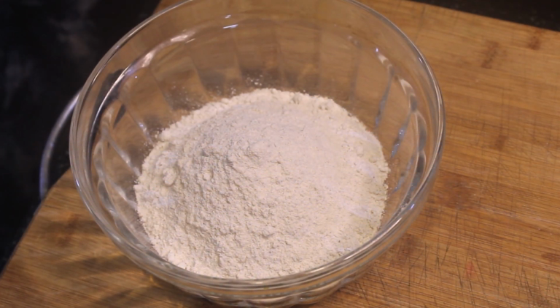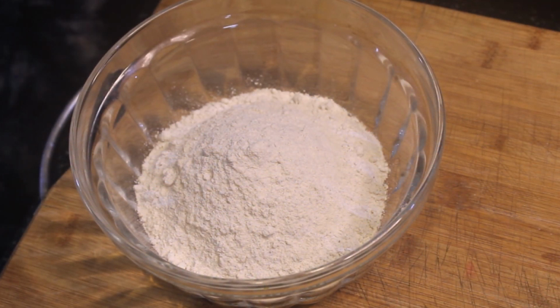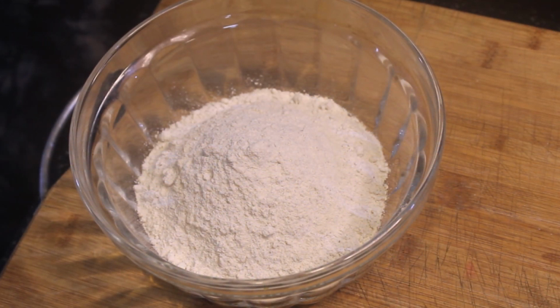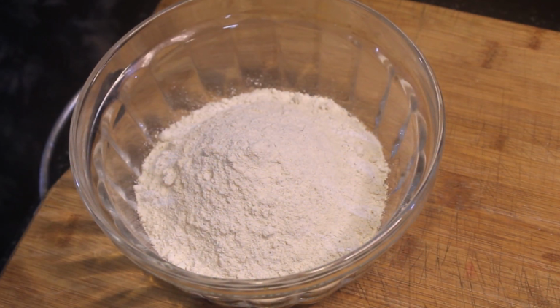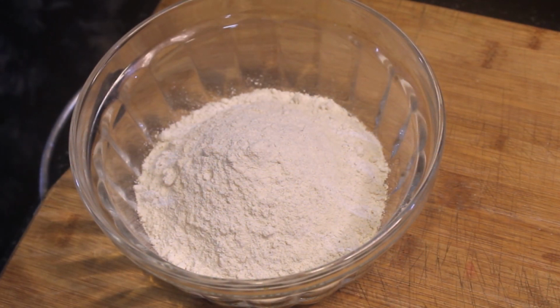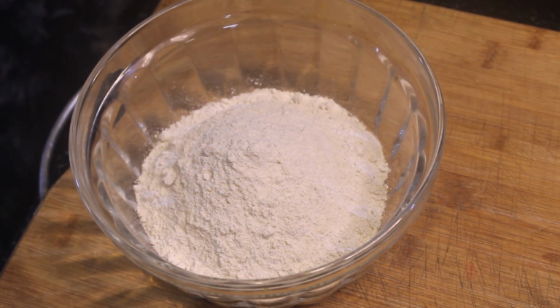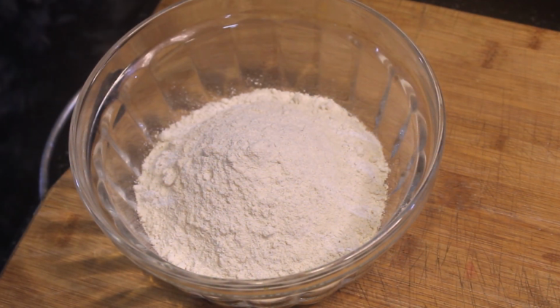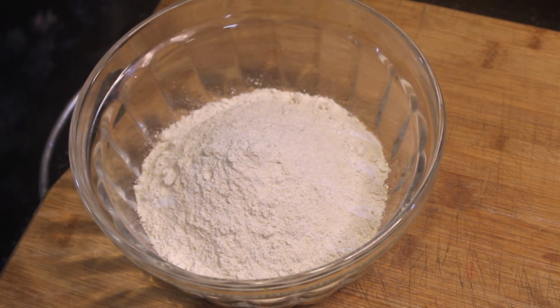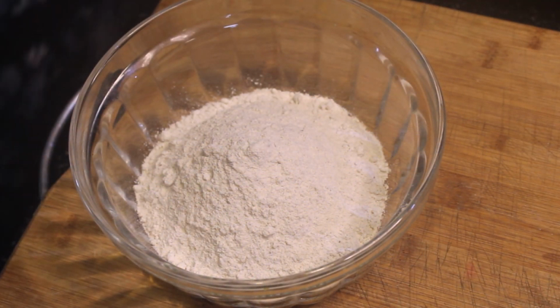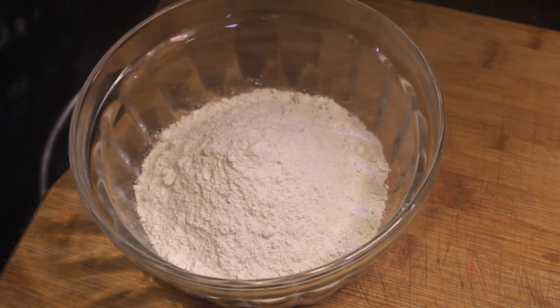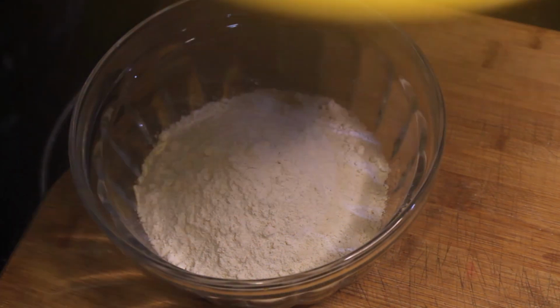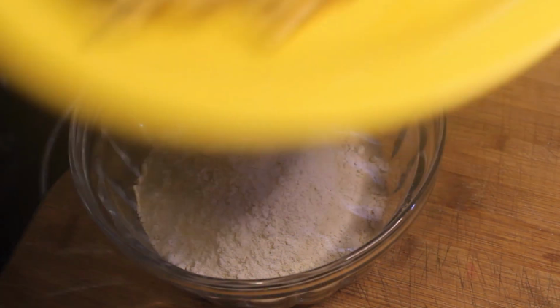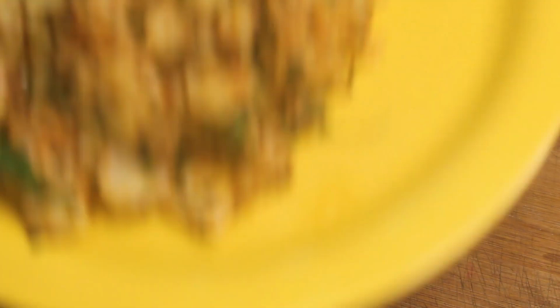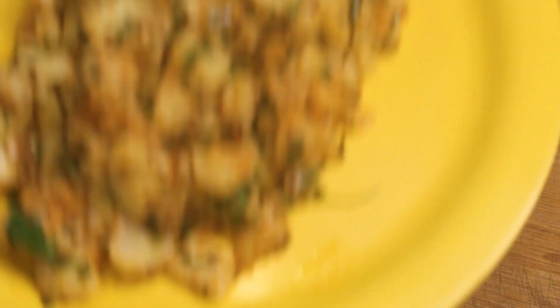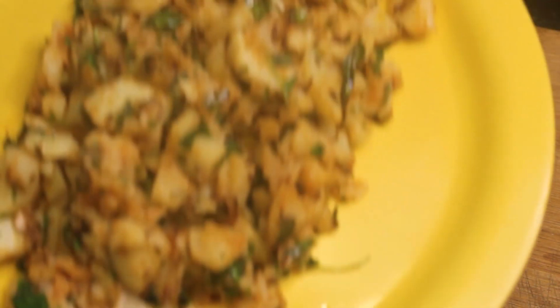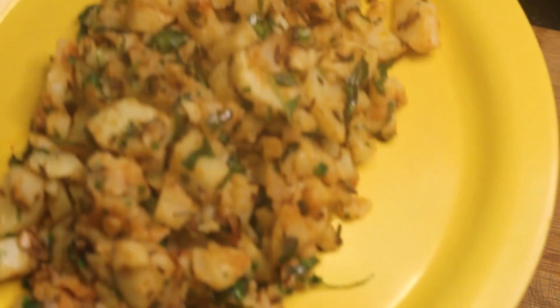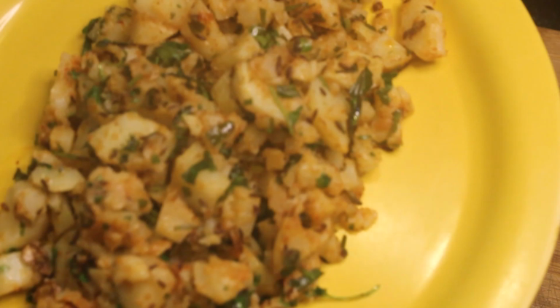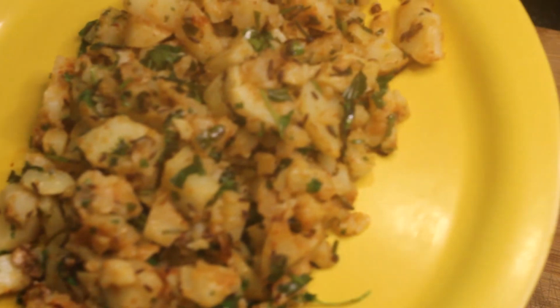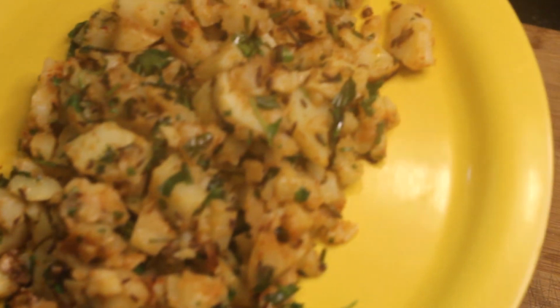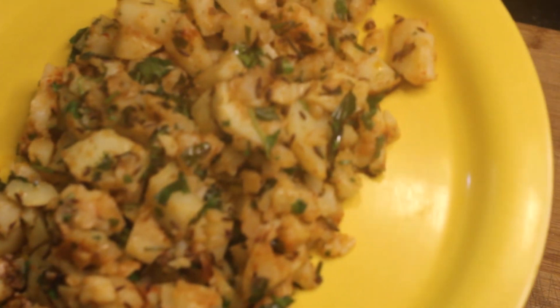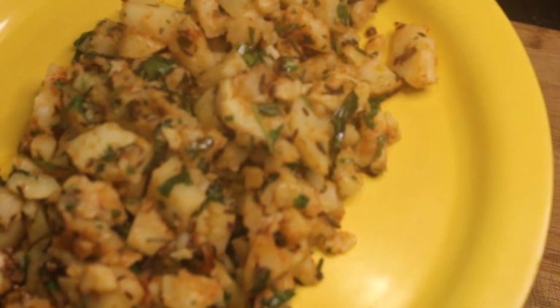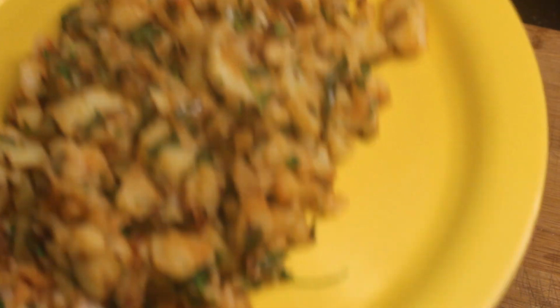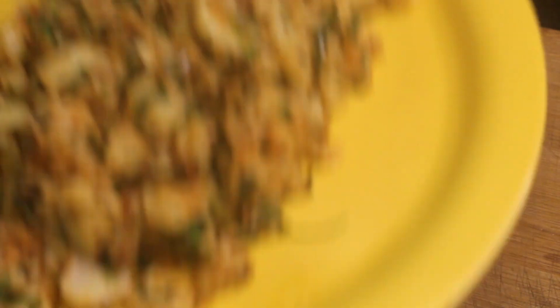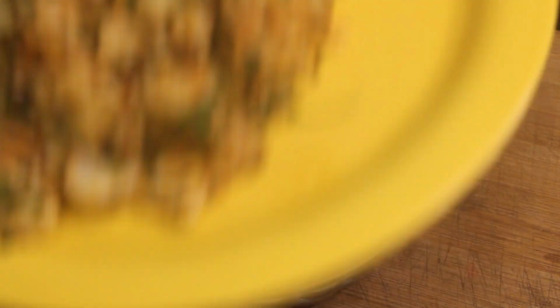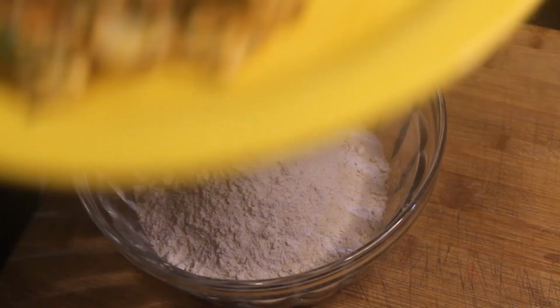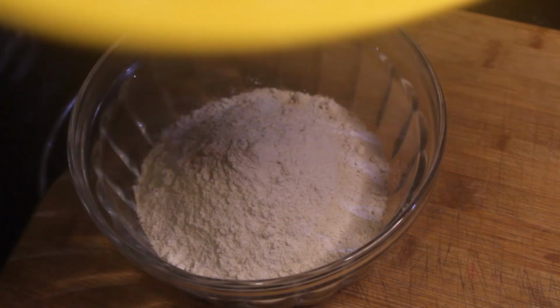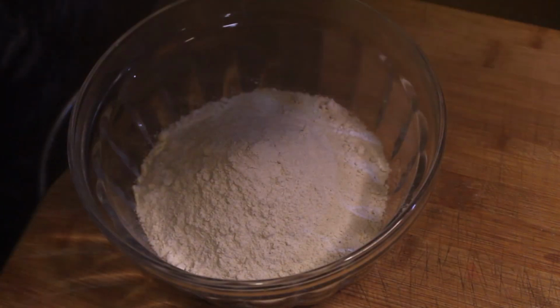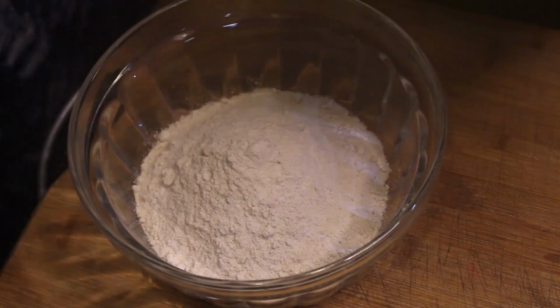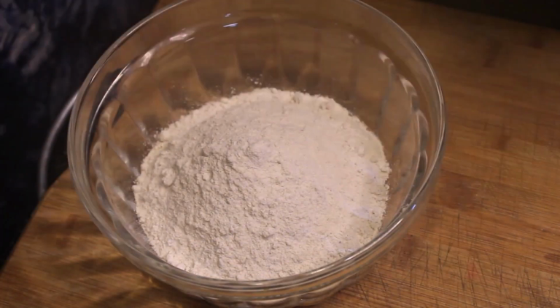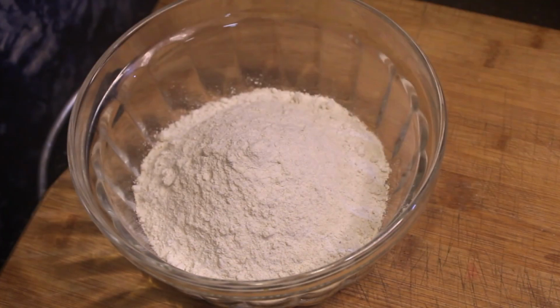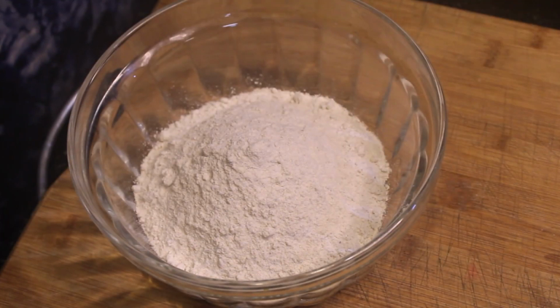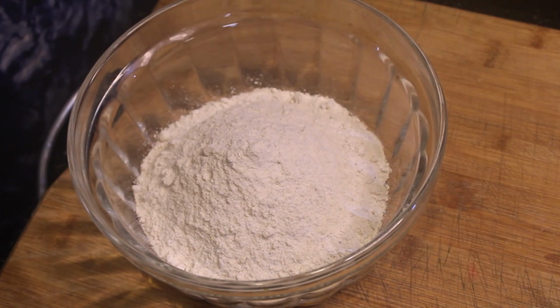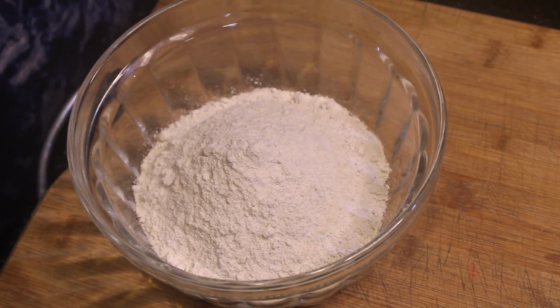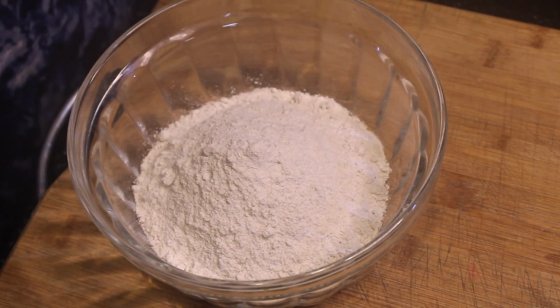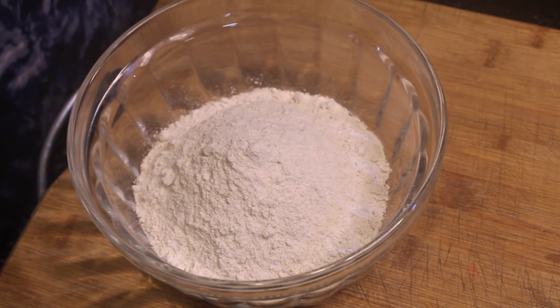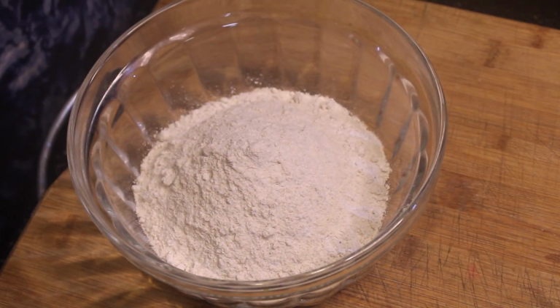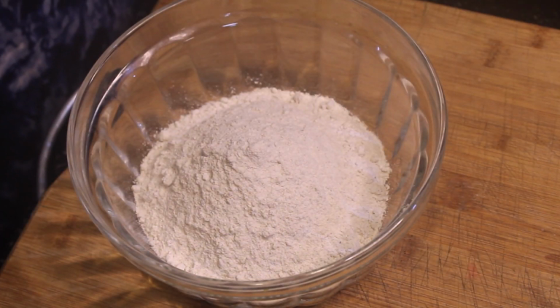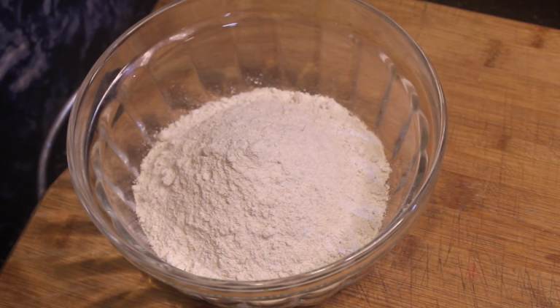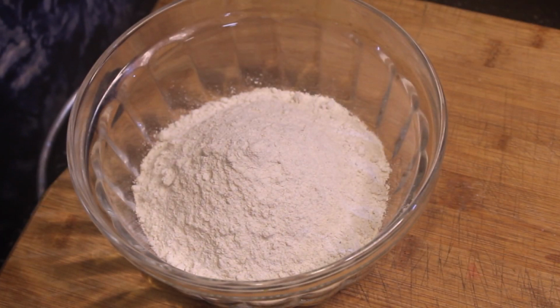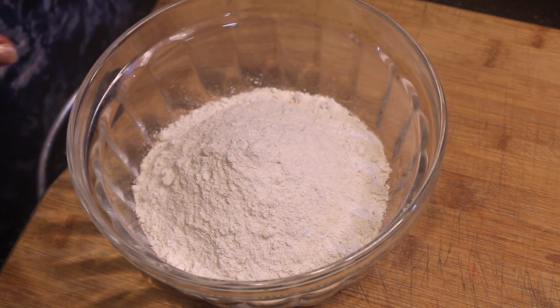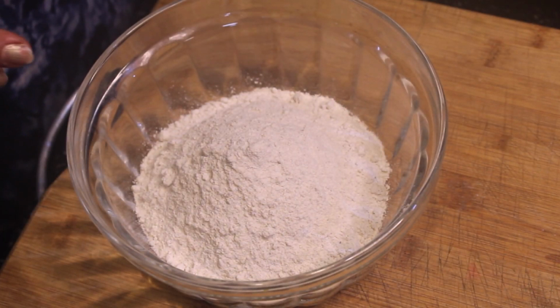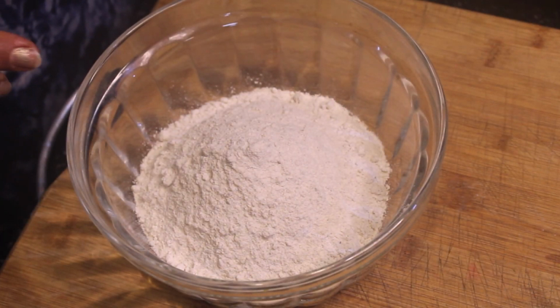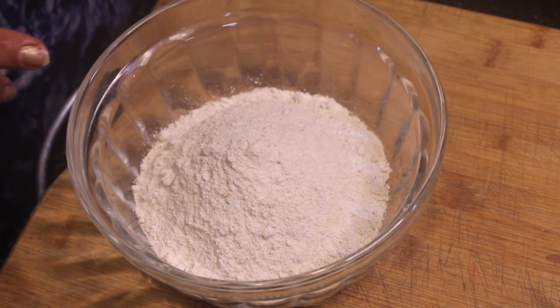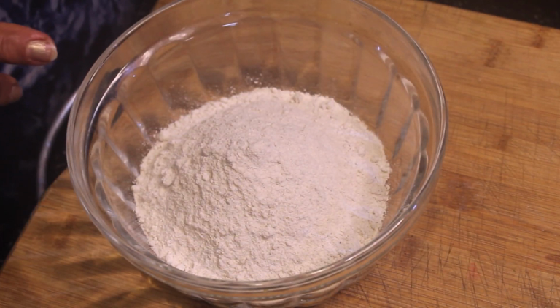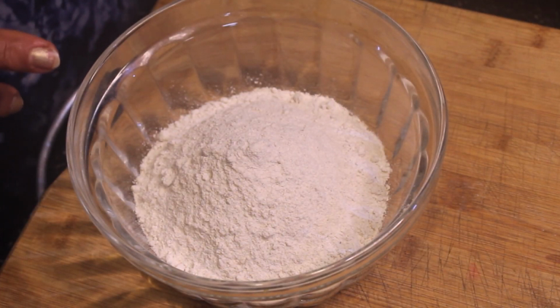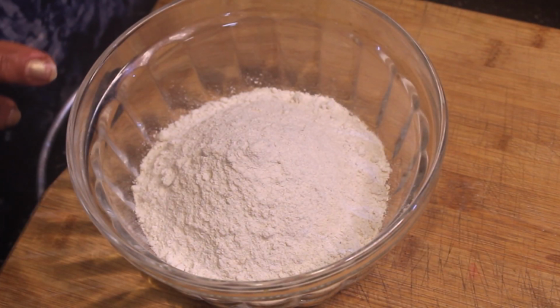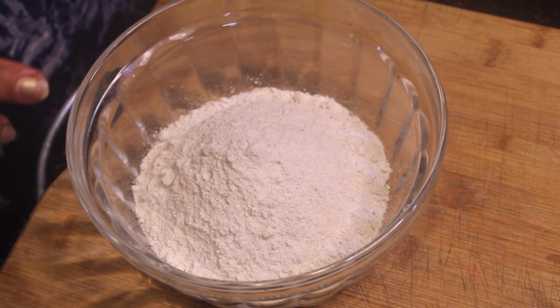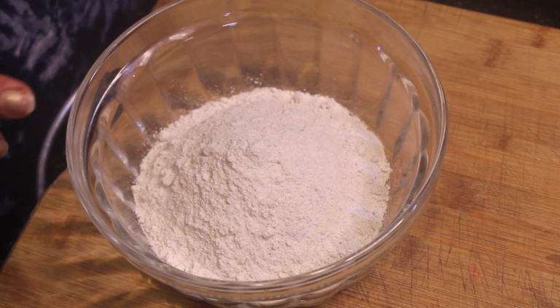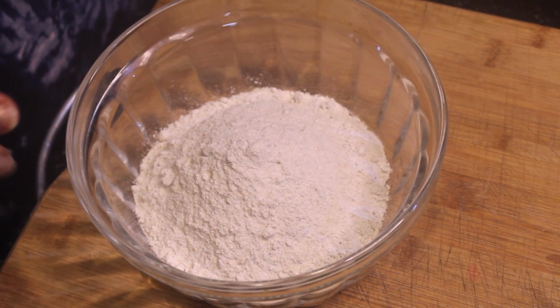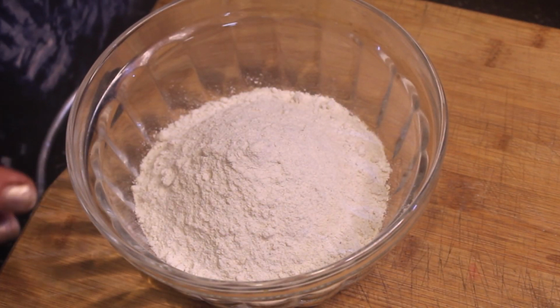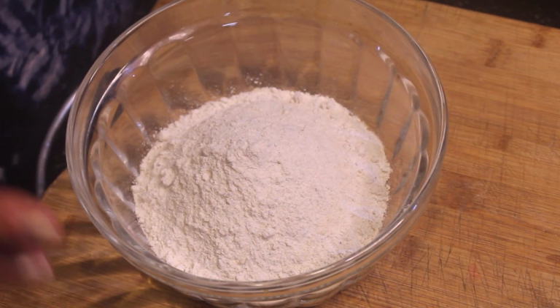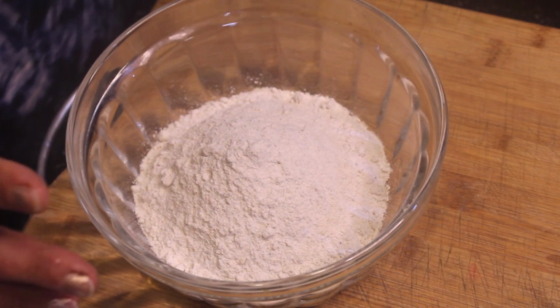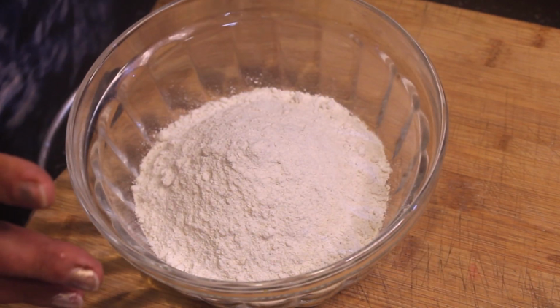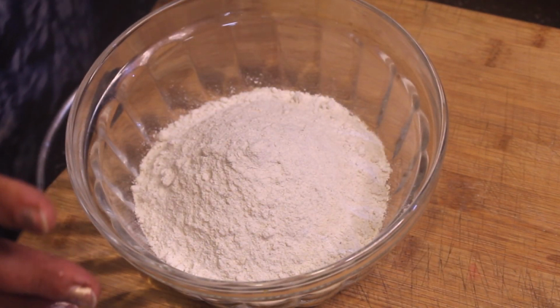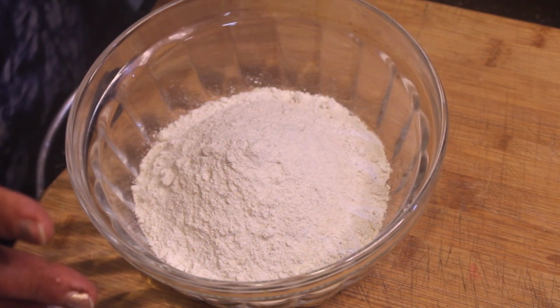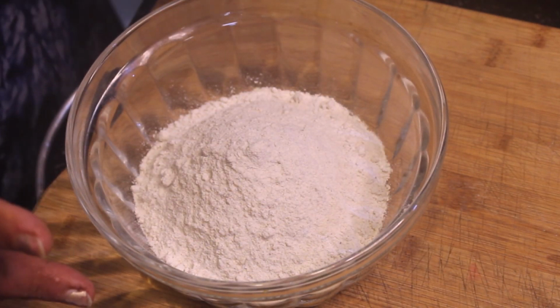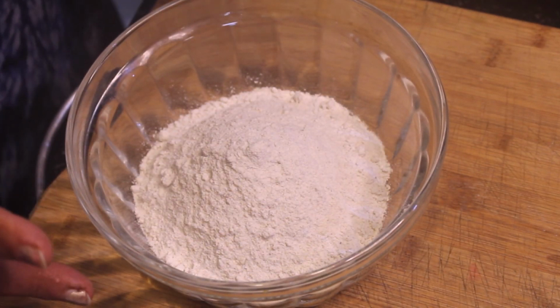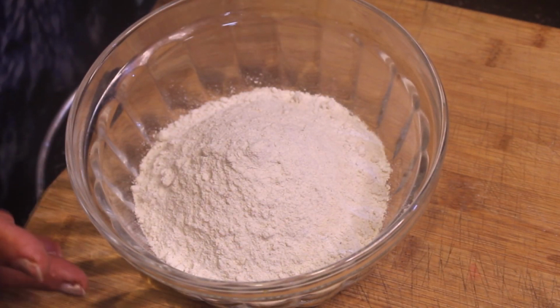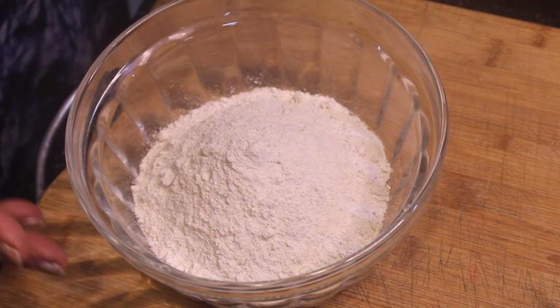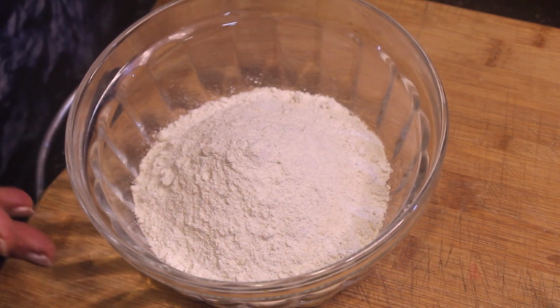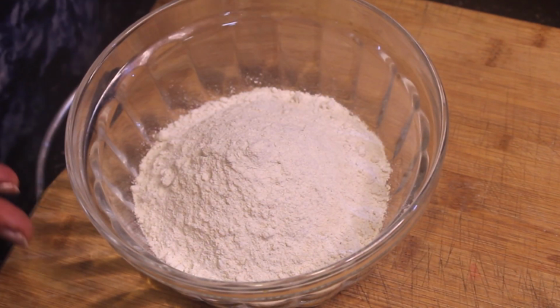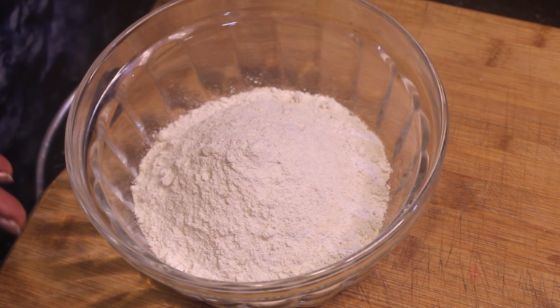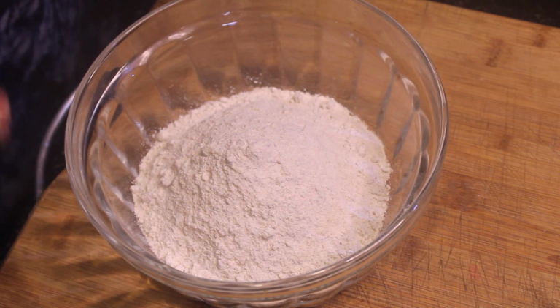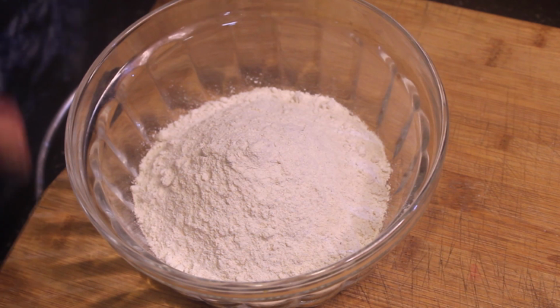We have put it on a plate and keep it to dry. When the masala is dry, we will make a batter.